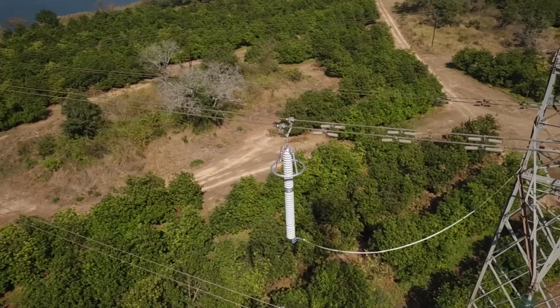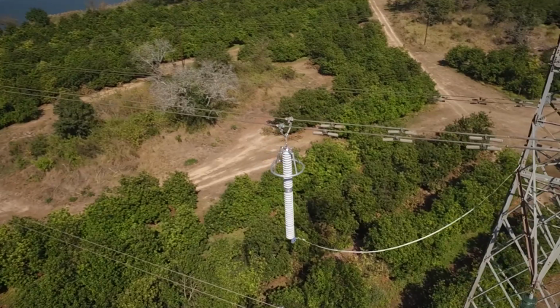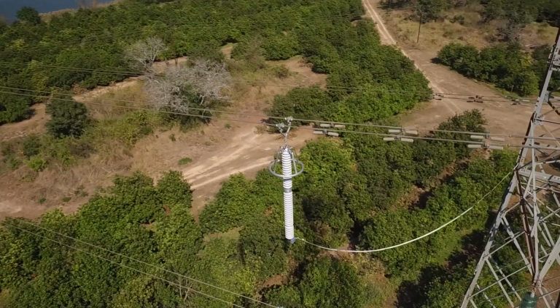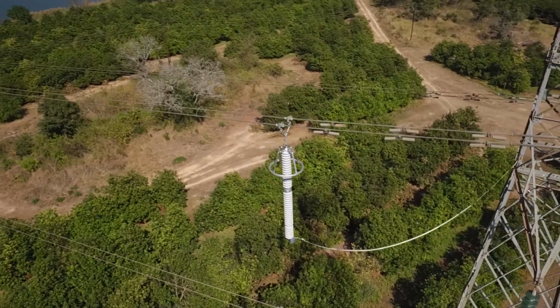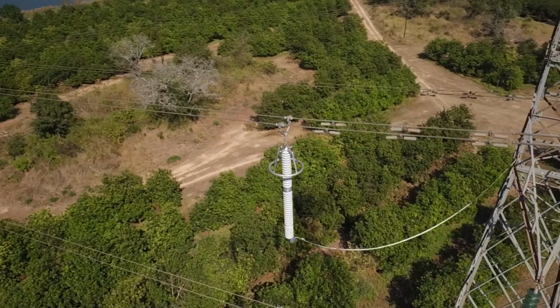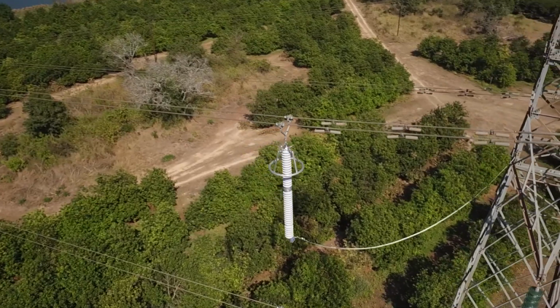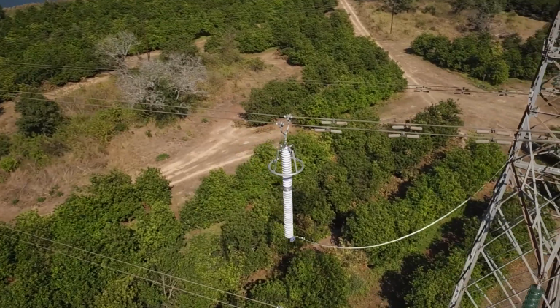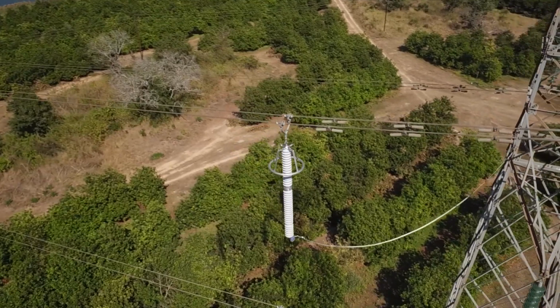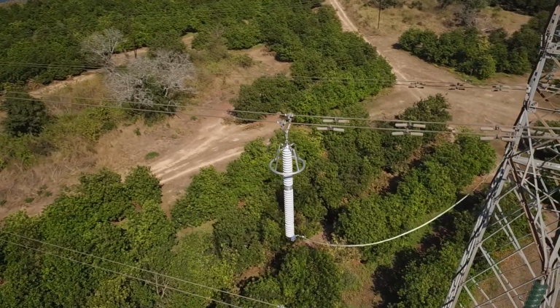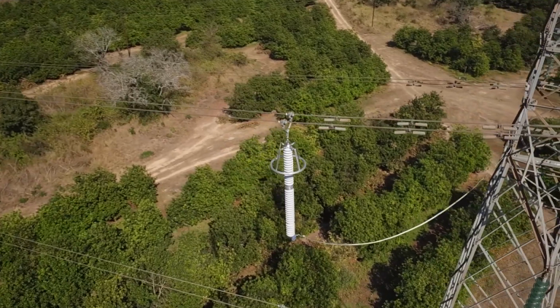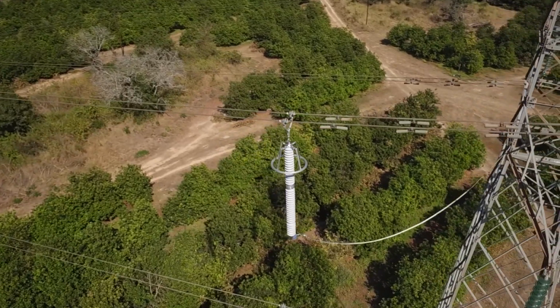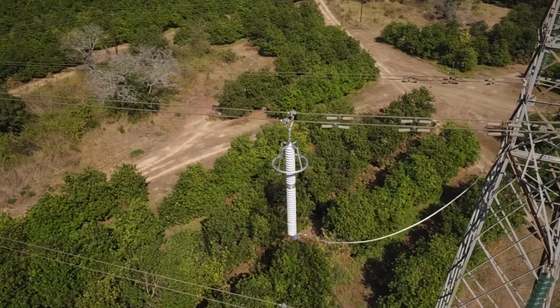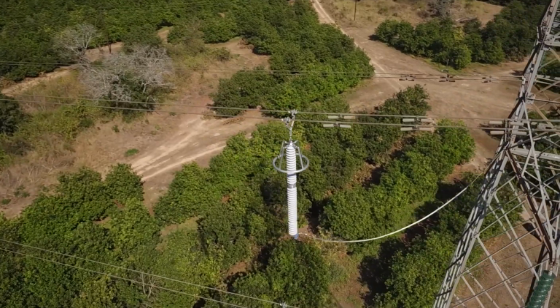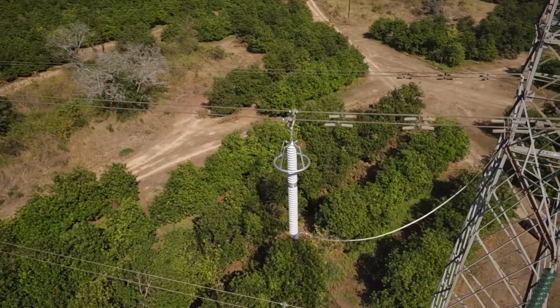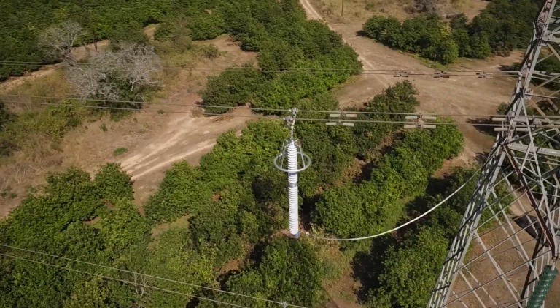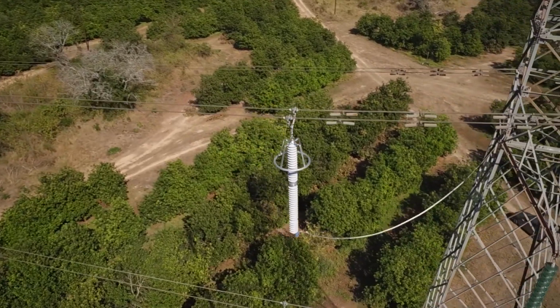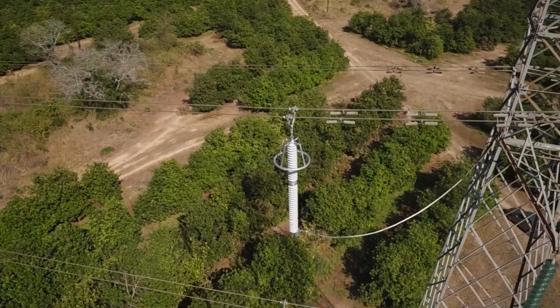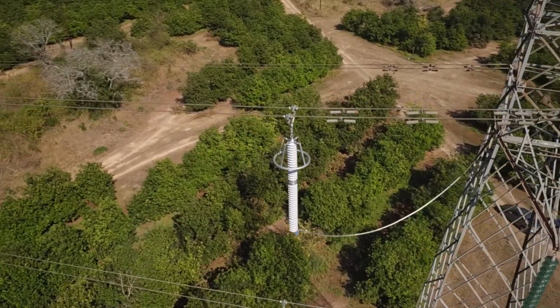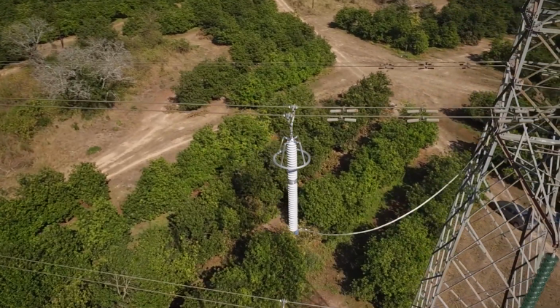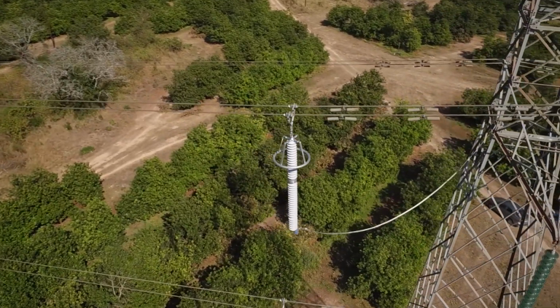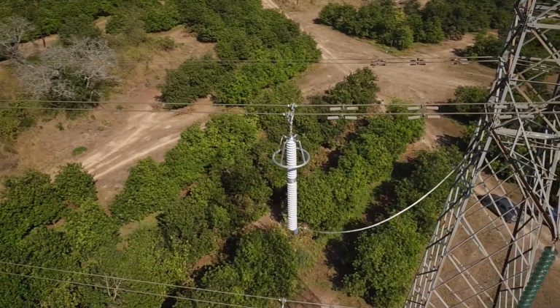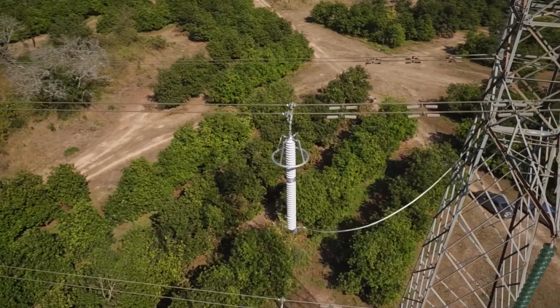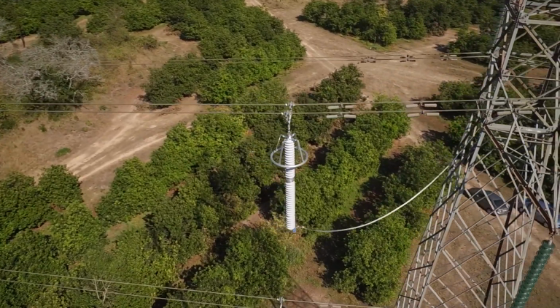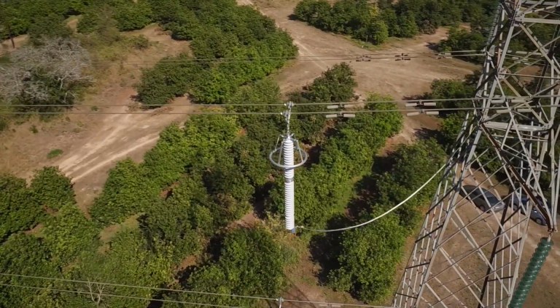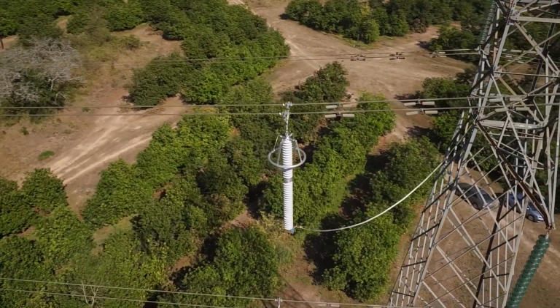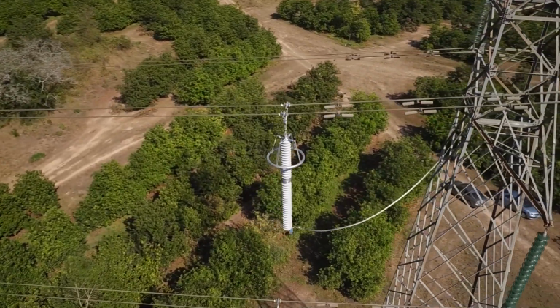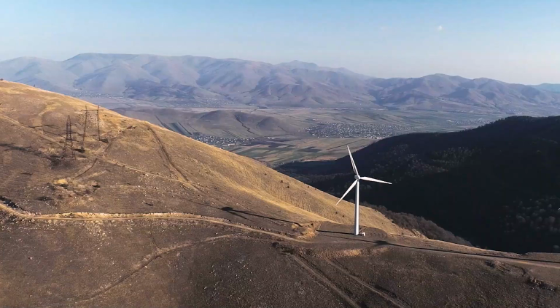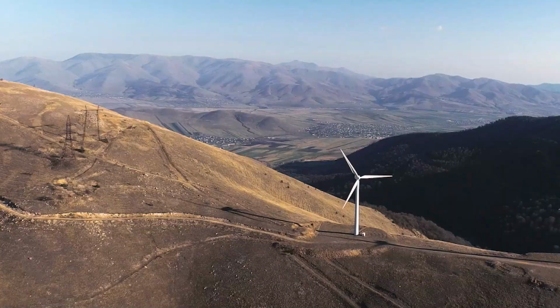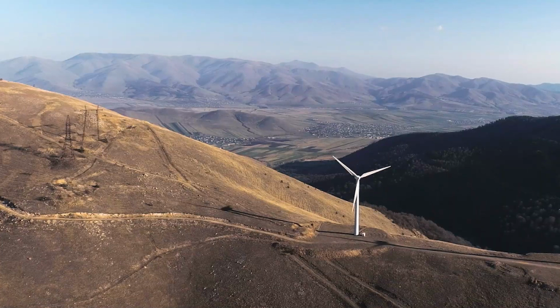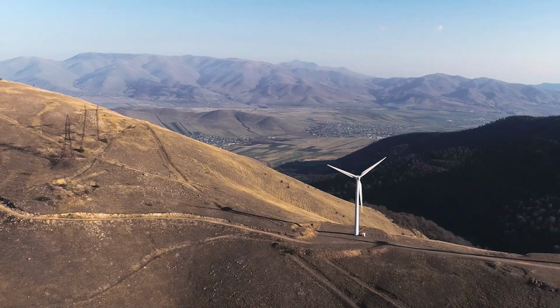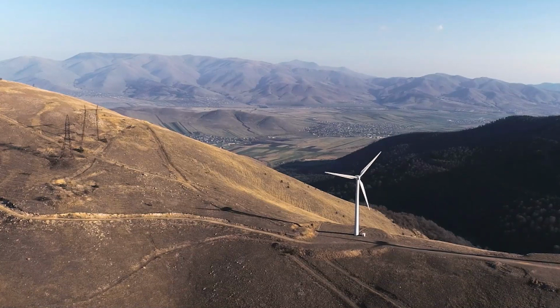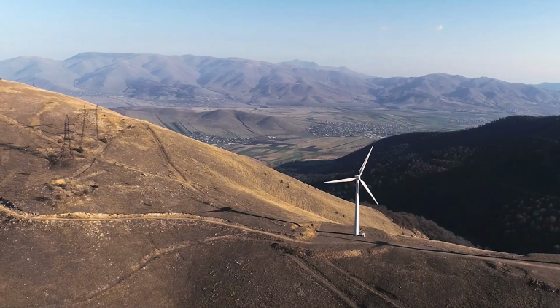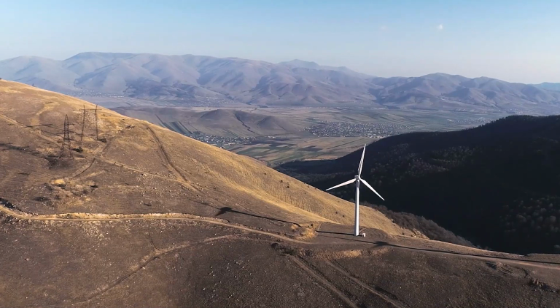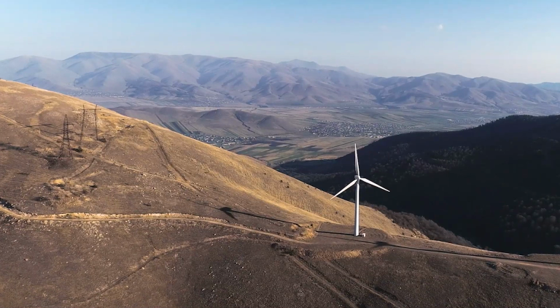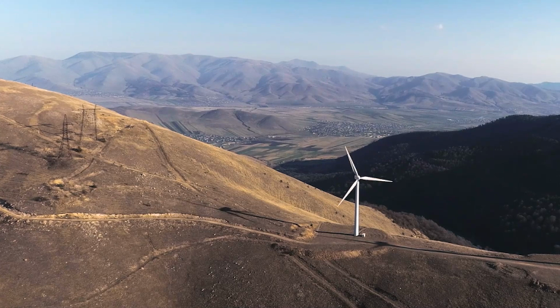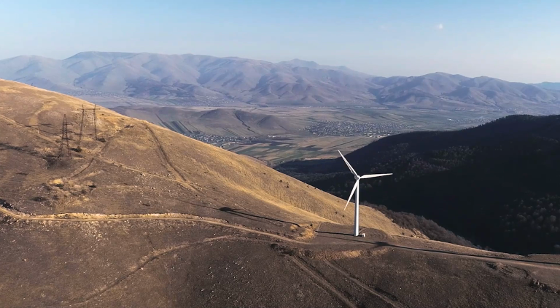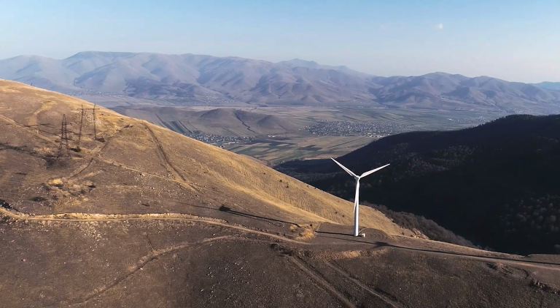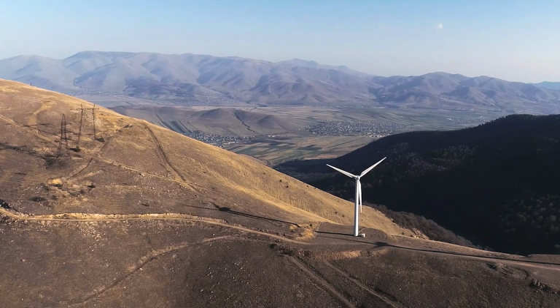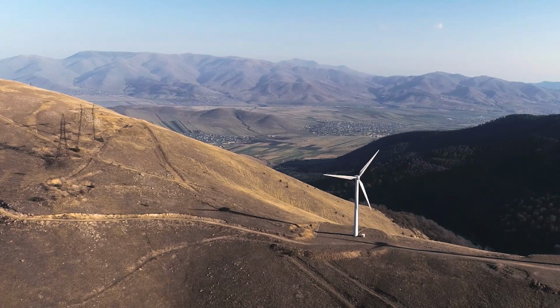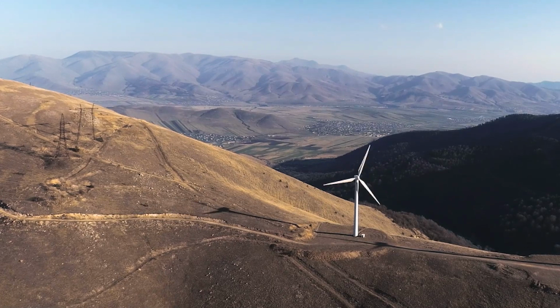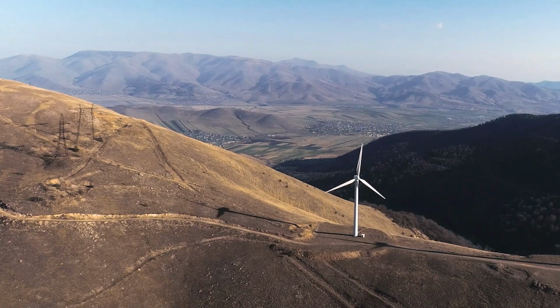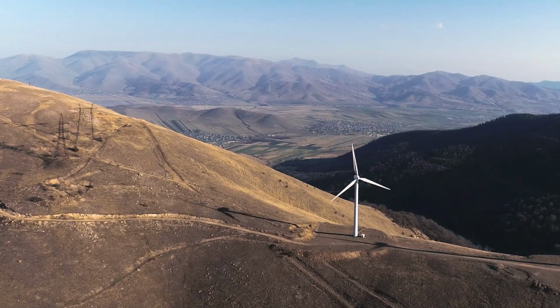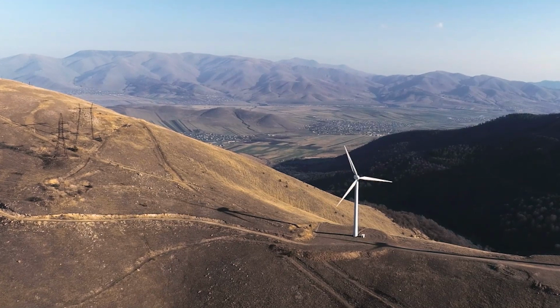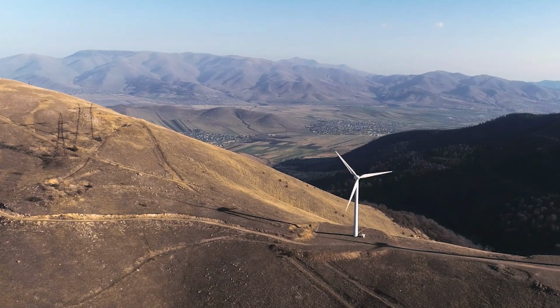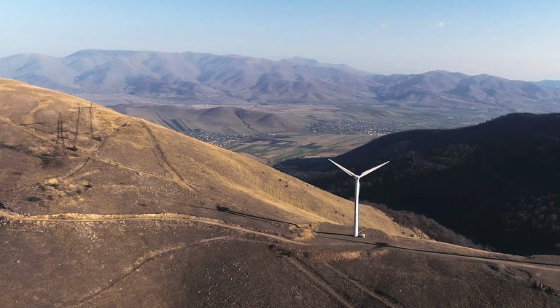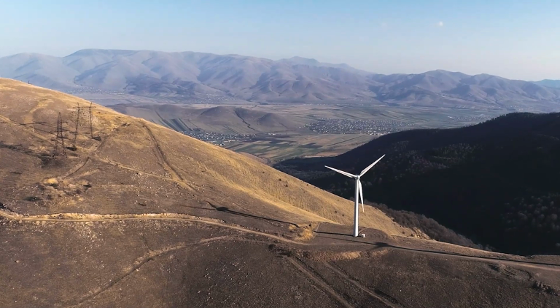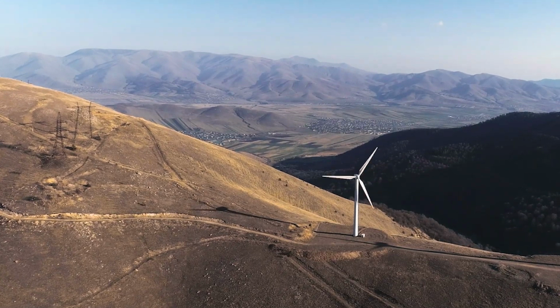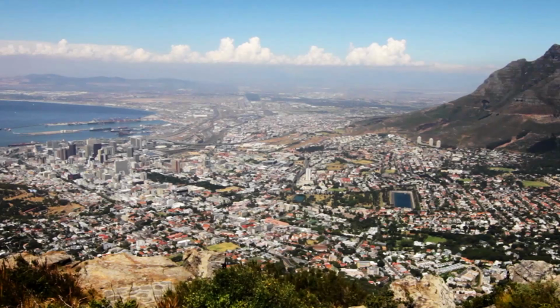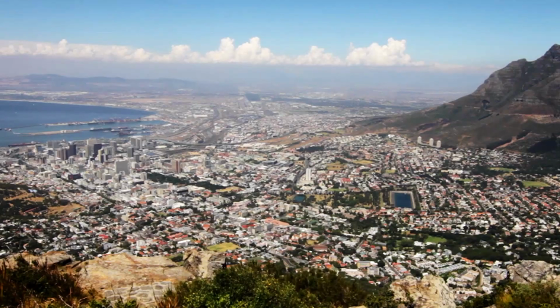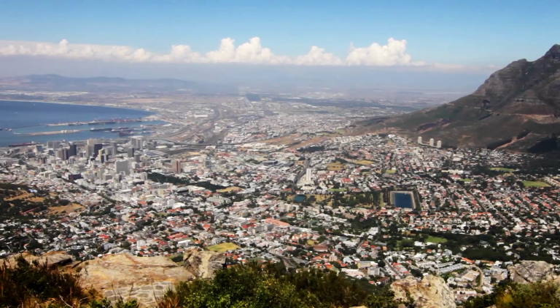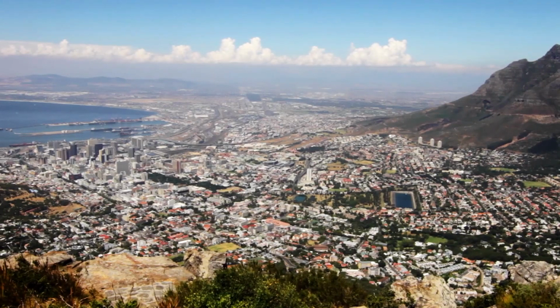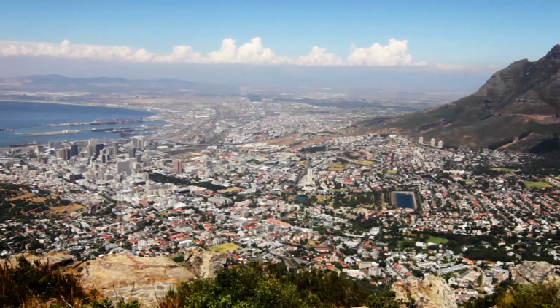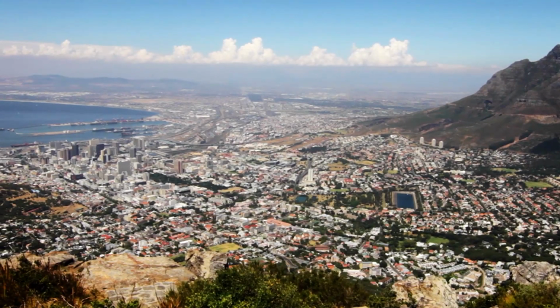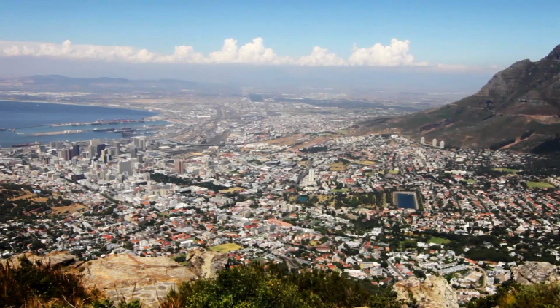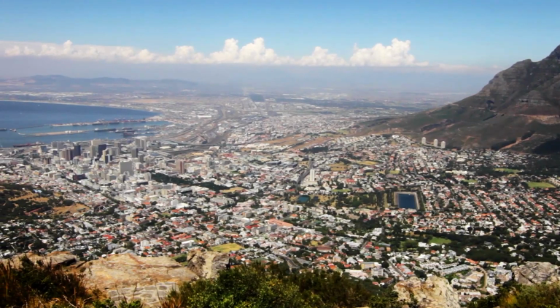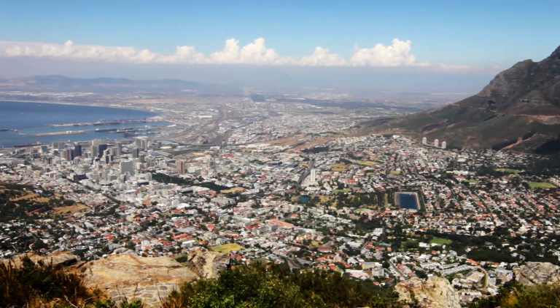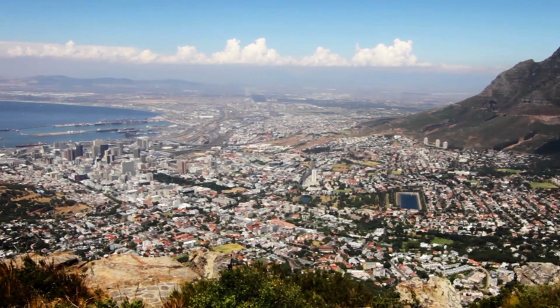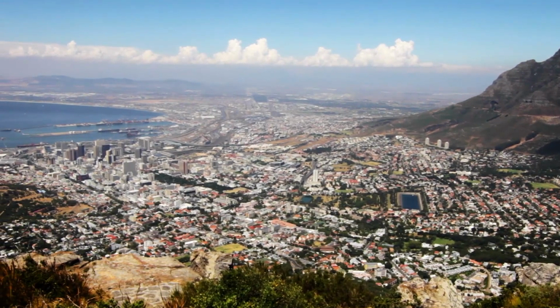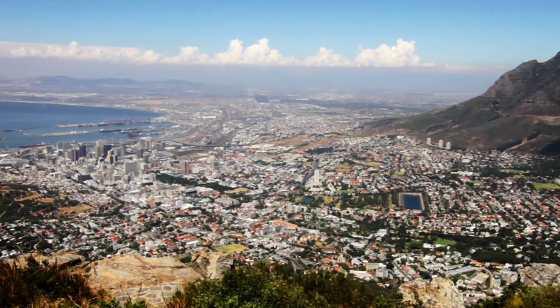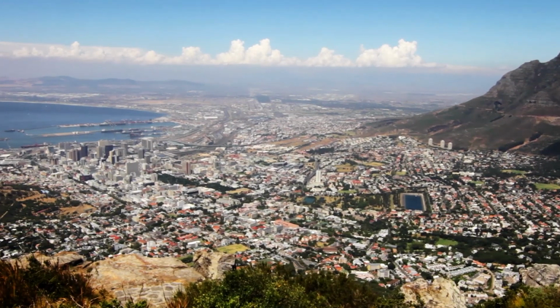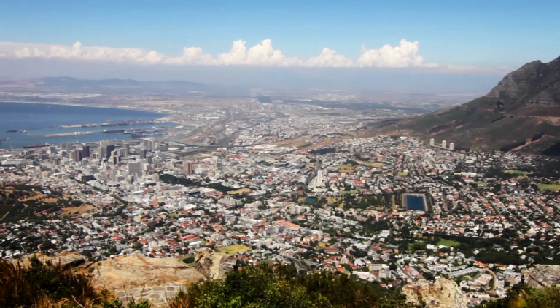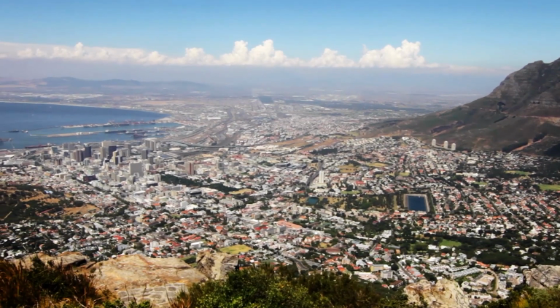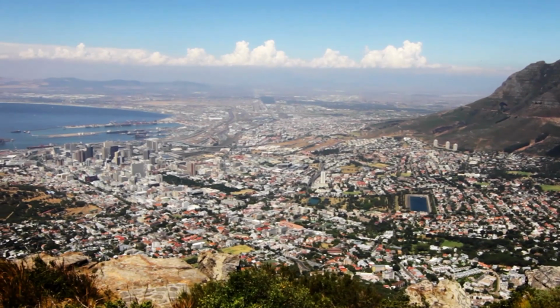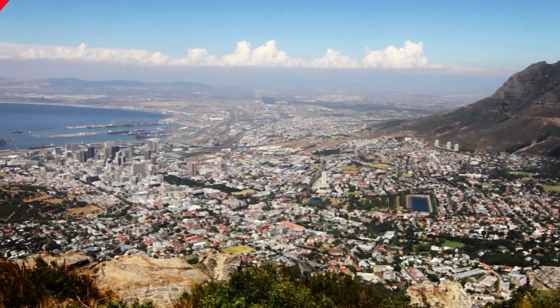Another example of how Hitachi Energy is committed to advancing a sustainable energy future for all.